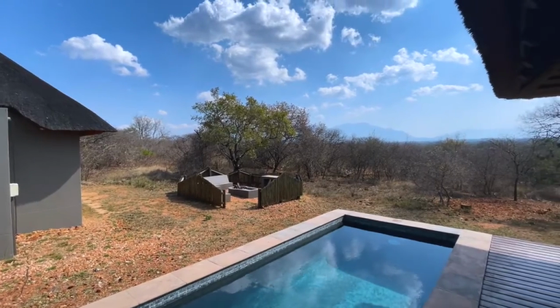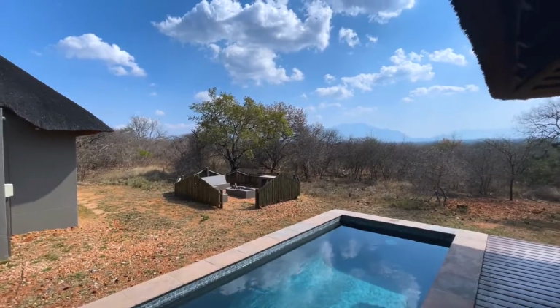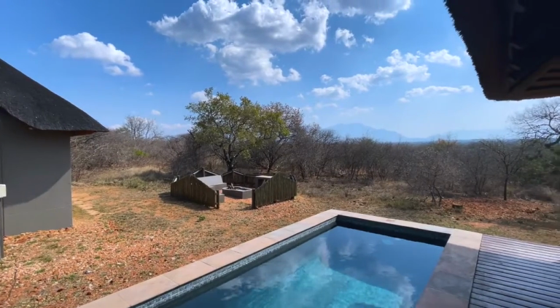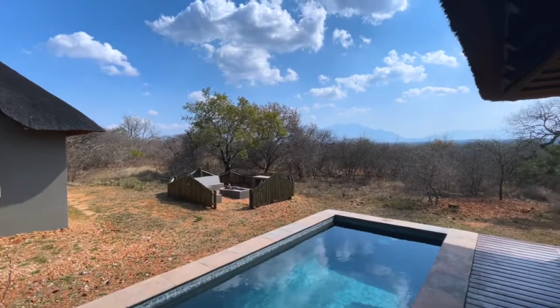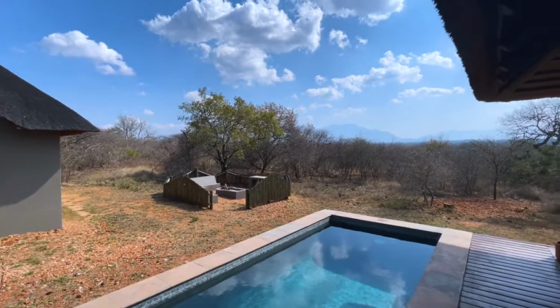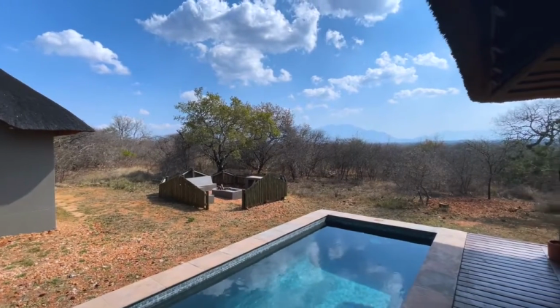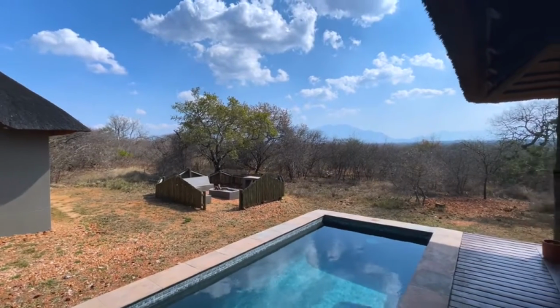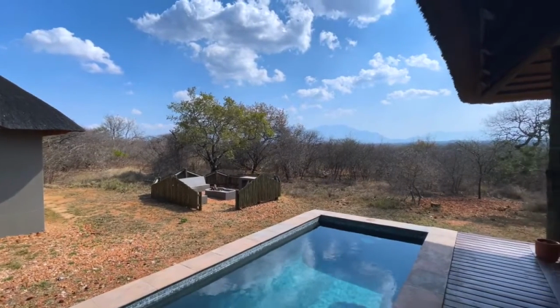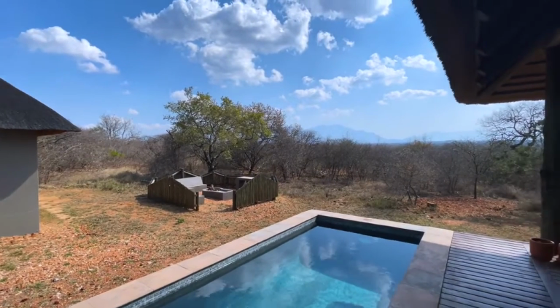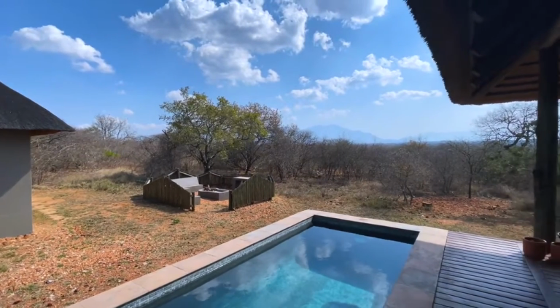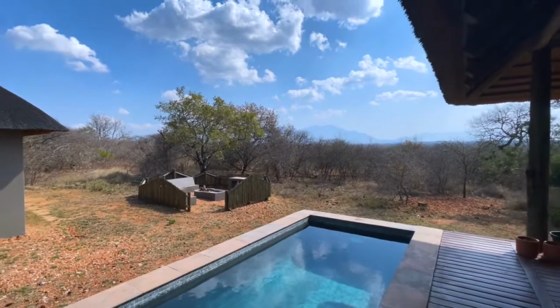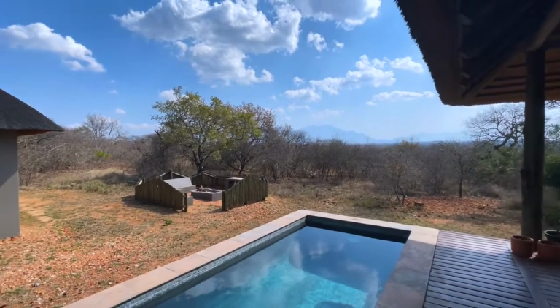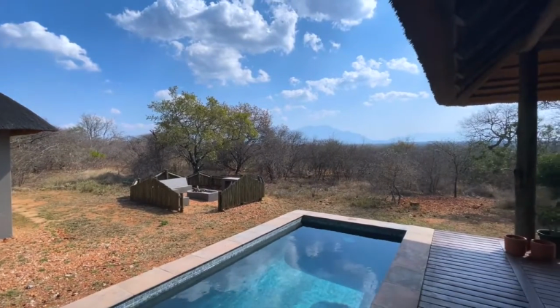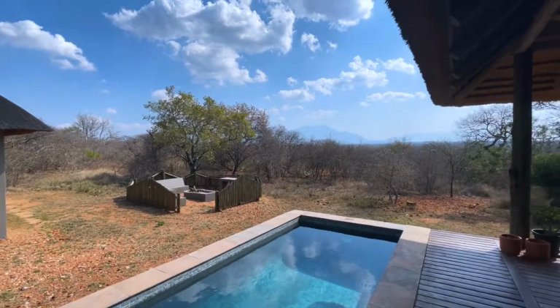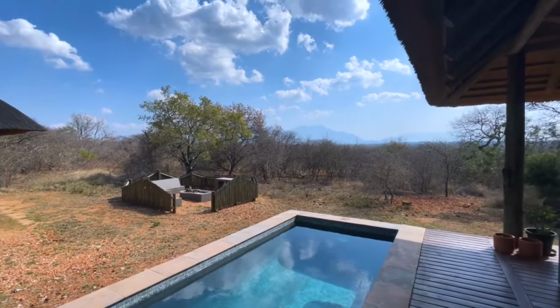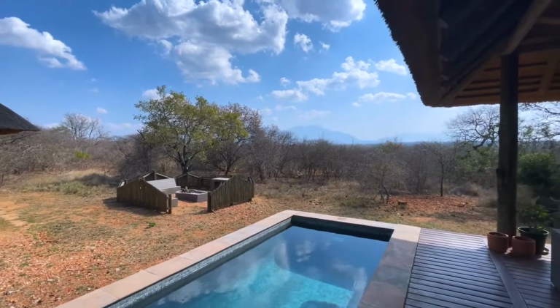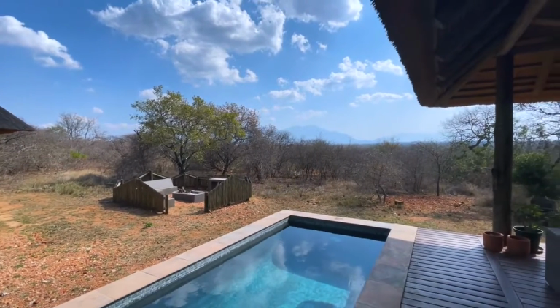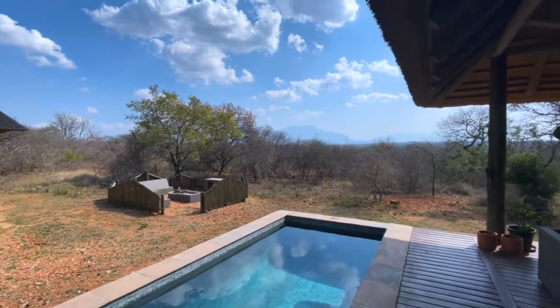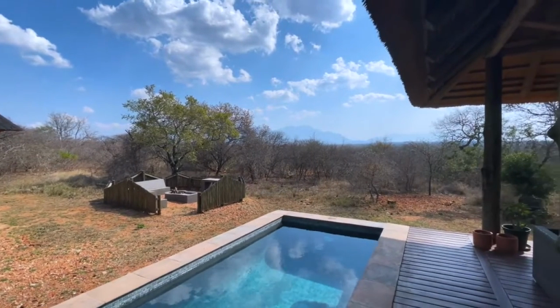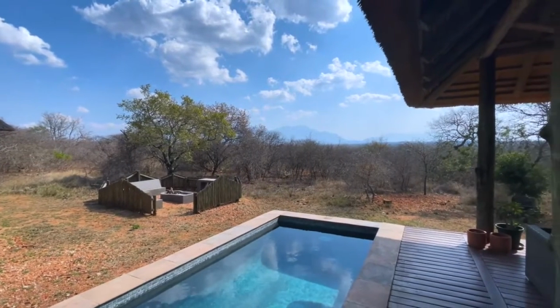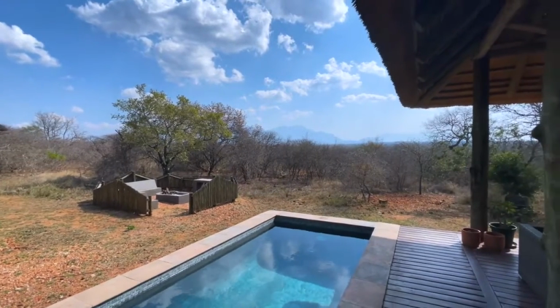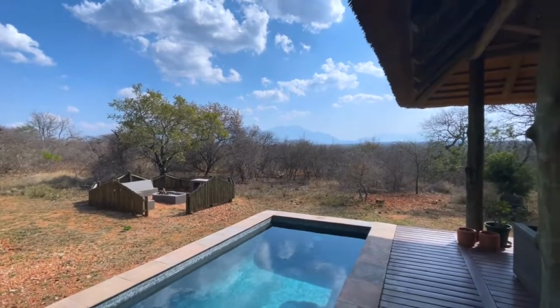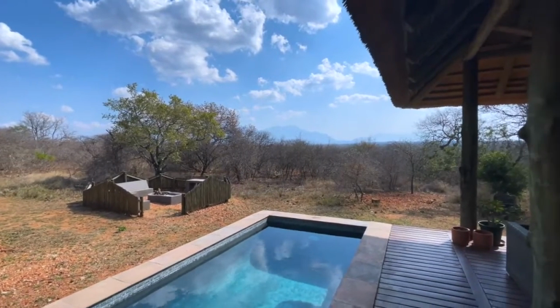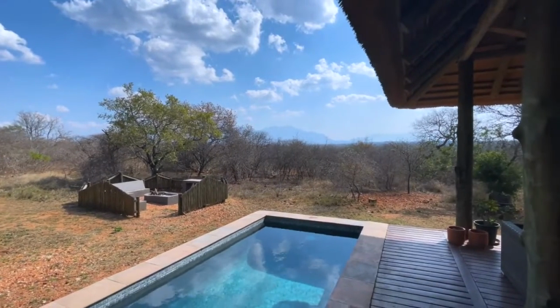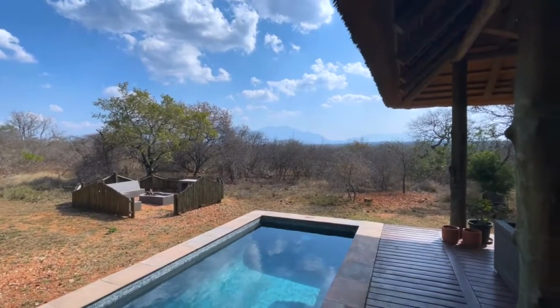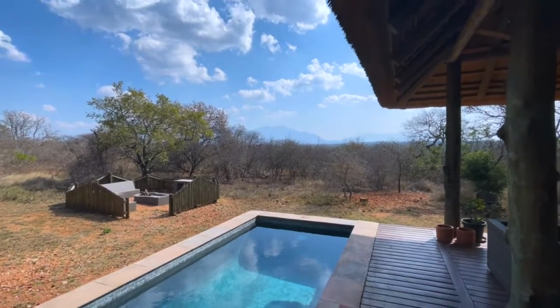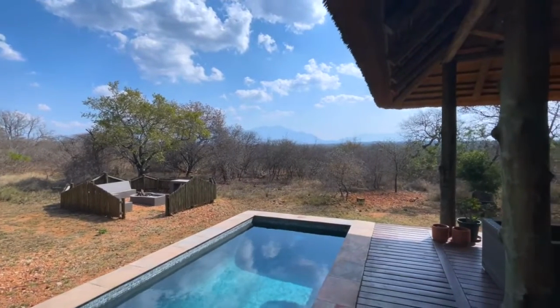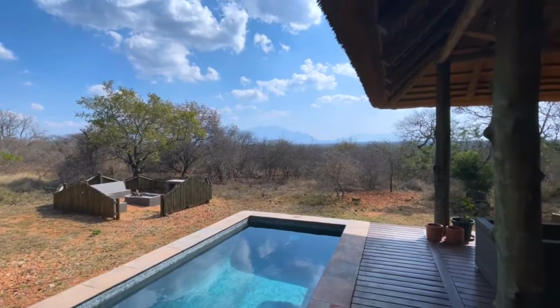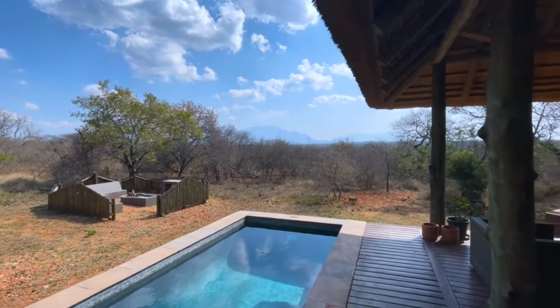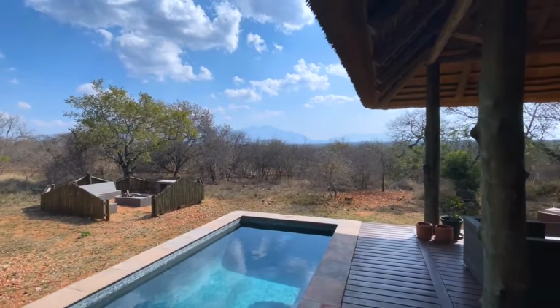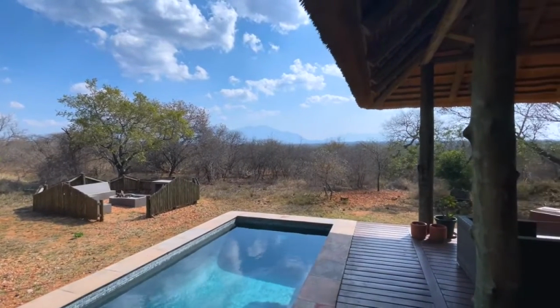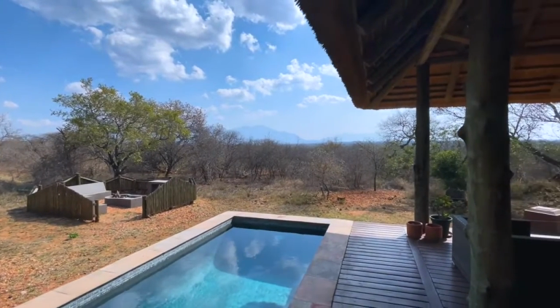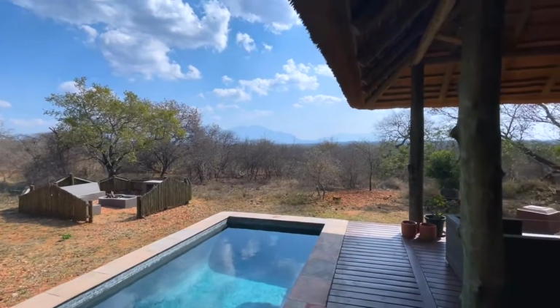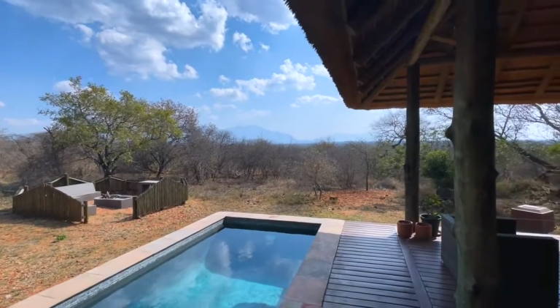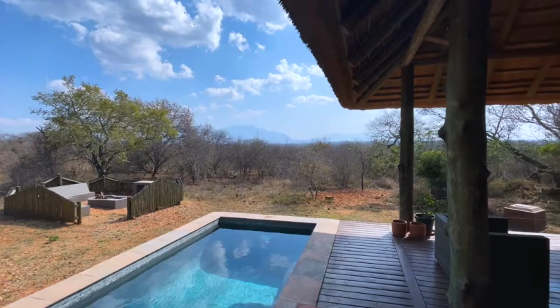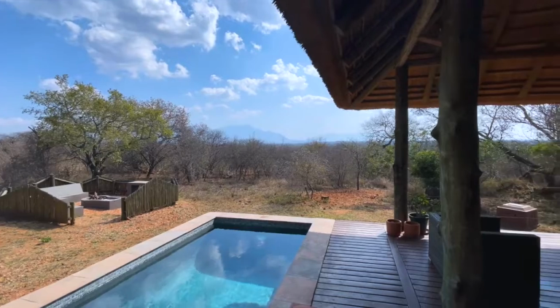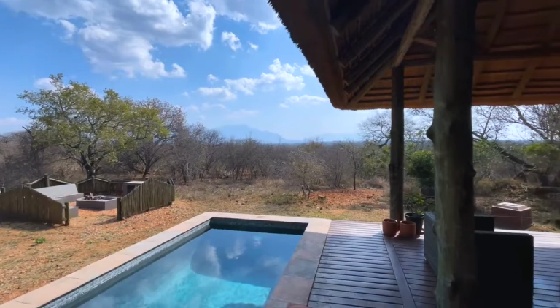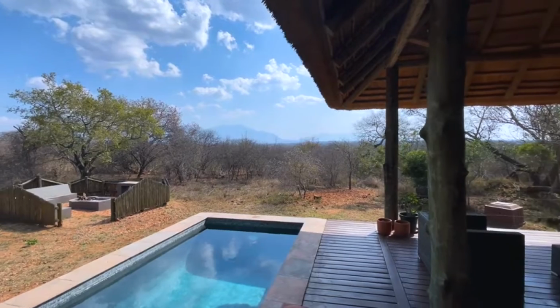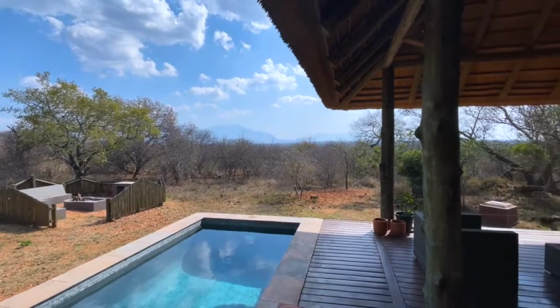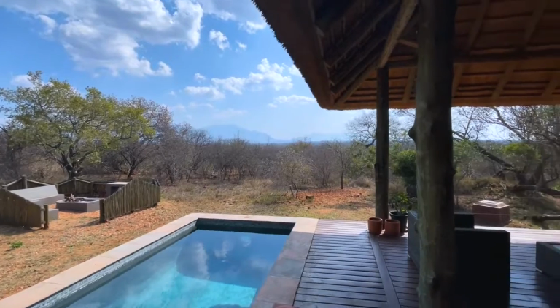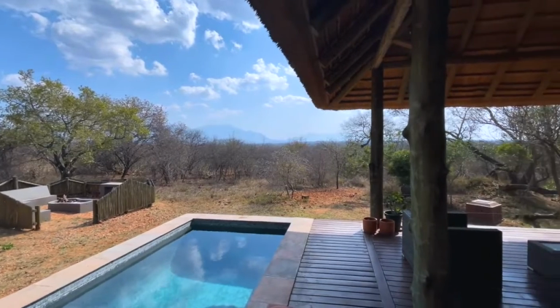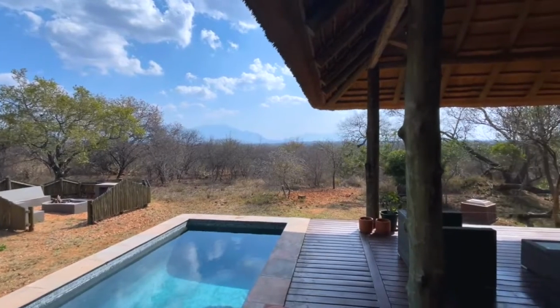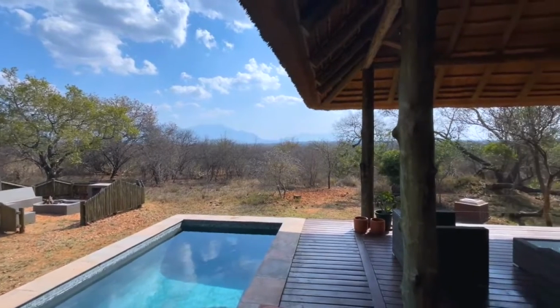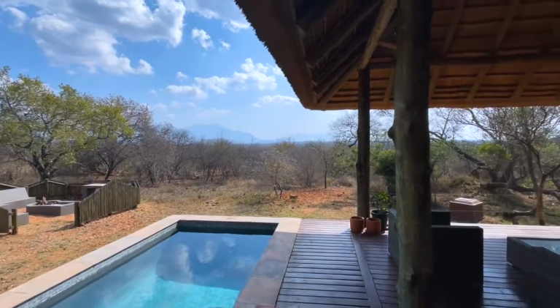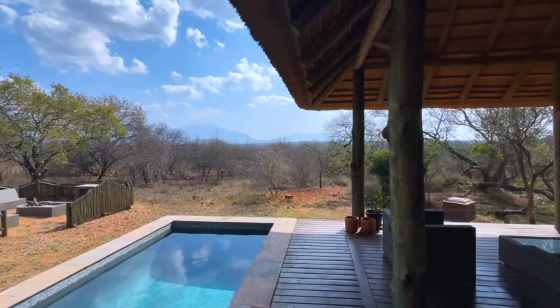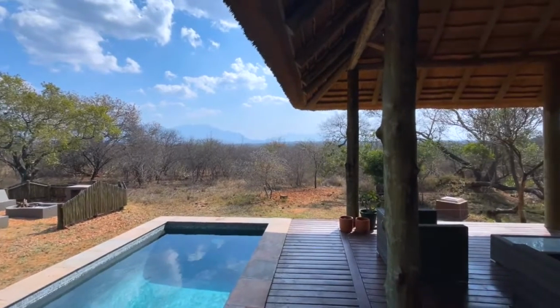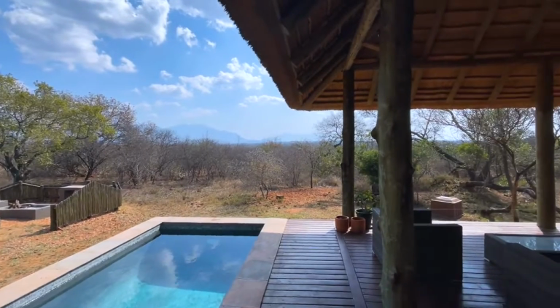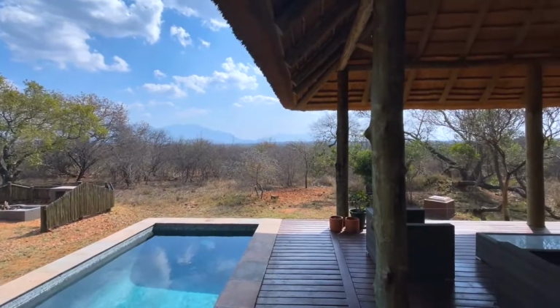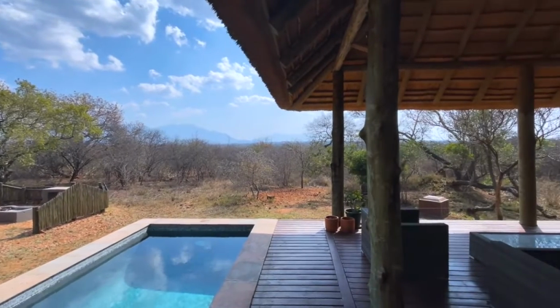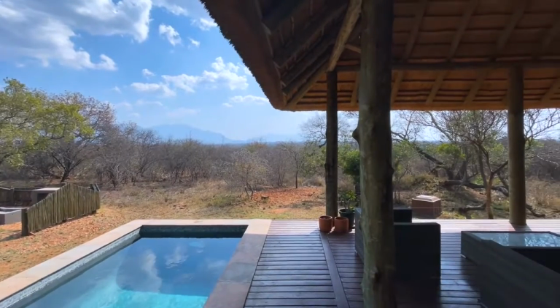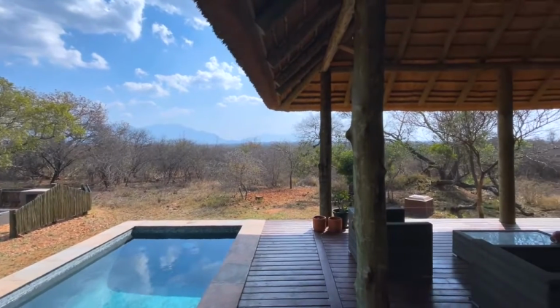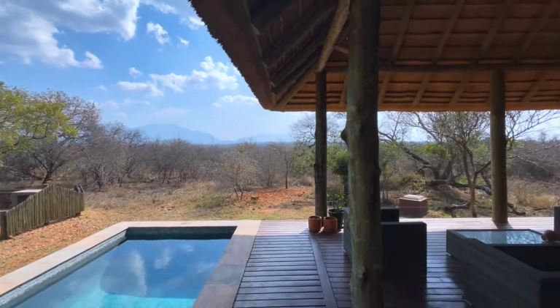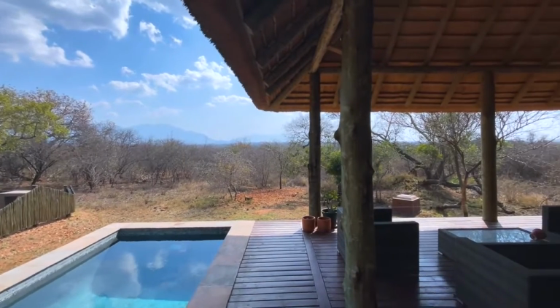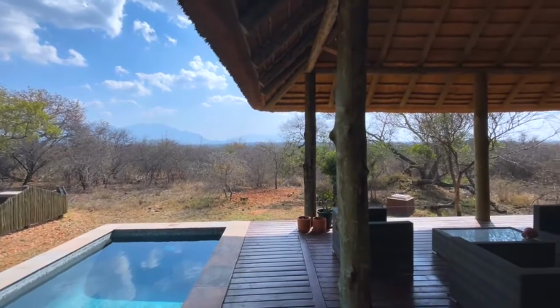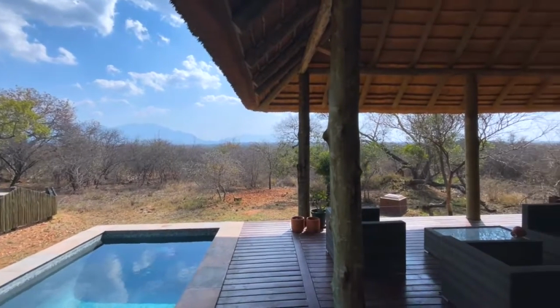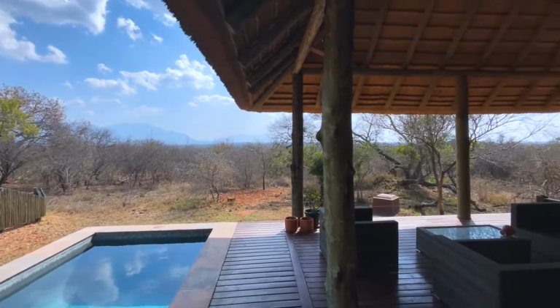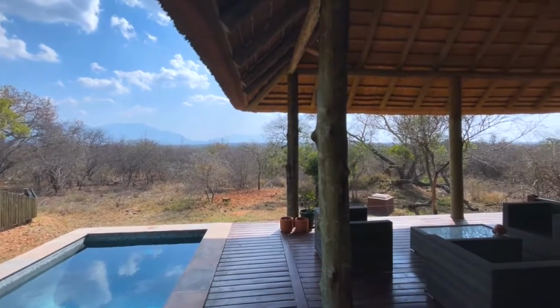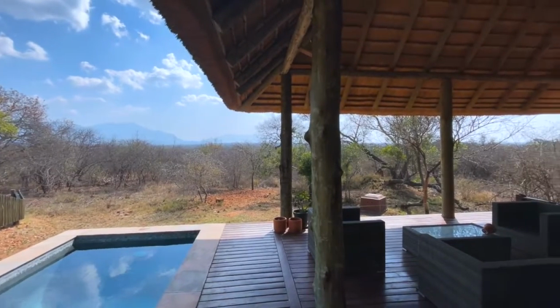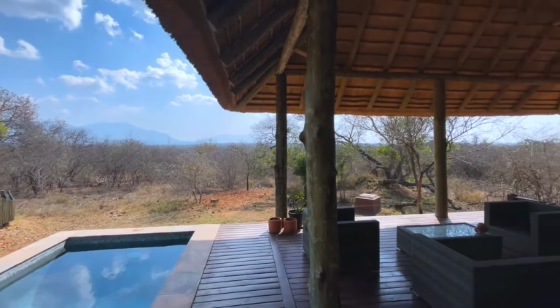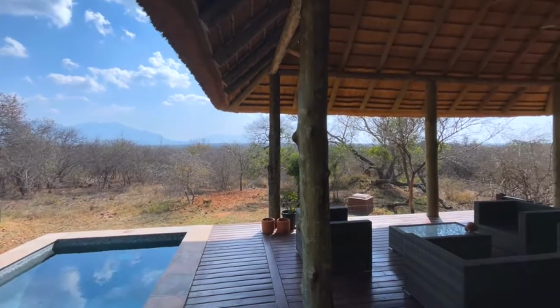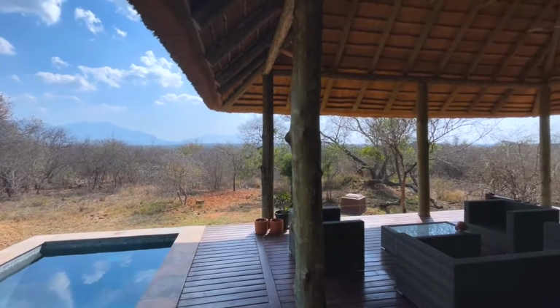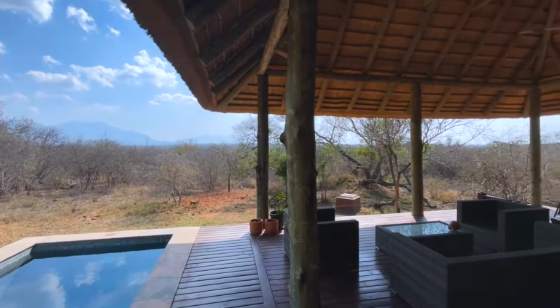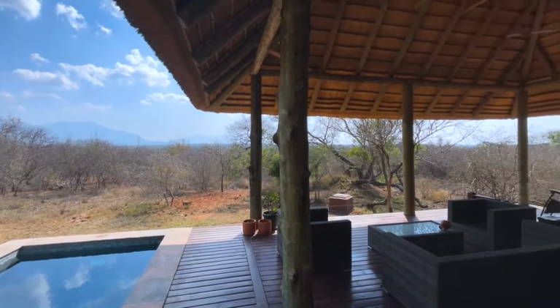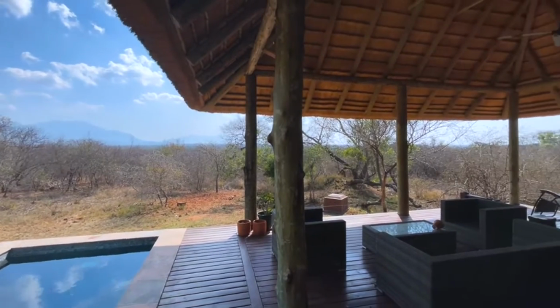Like most African bush houses we have a large outdoor living space and a pool to sit, relax, and watch the animals walk by.